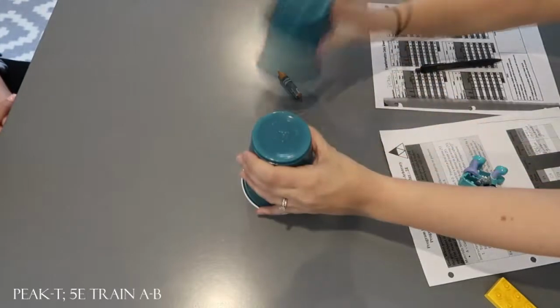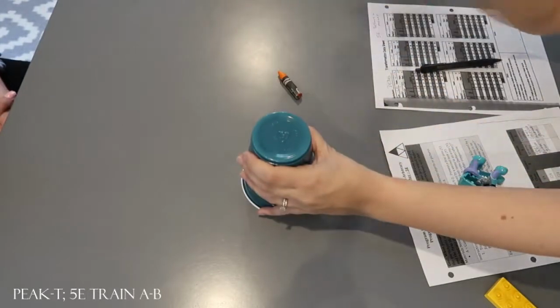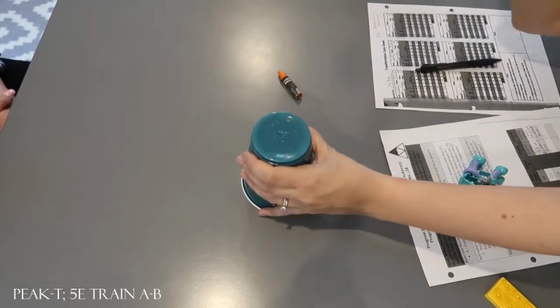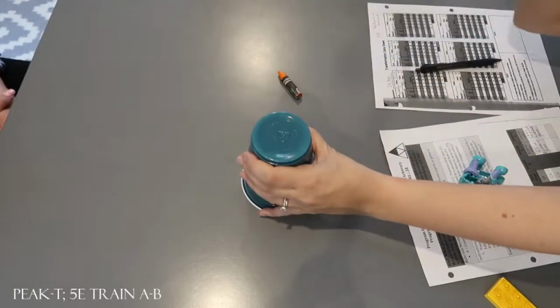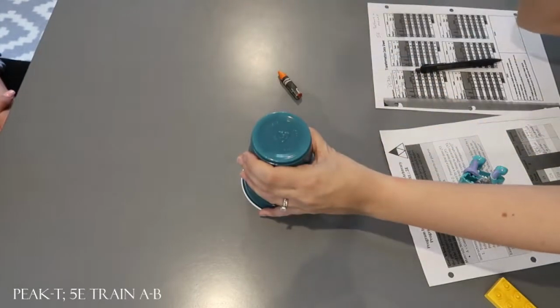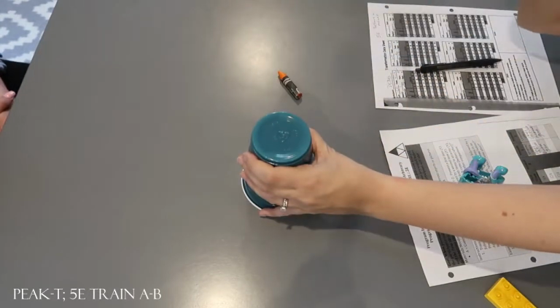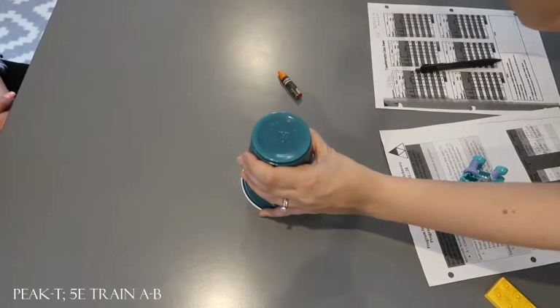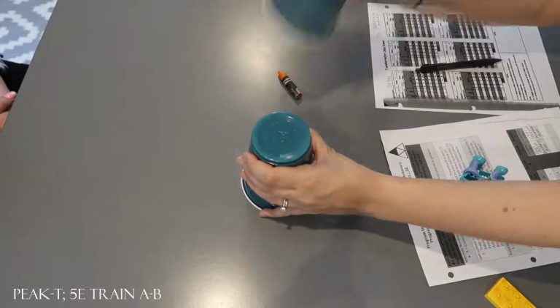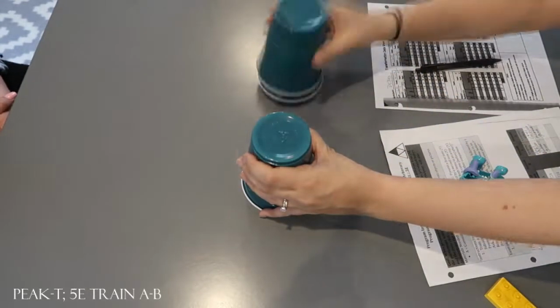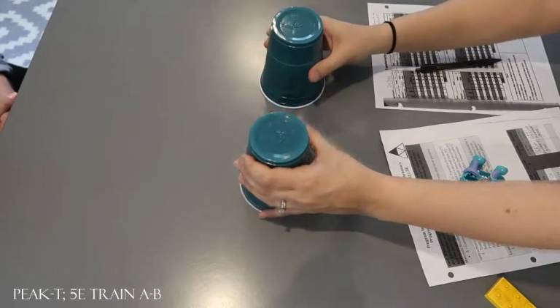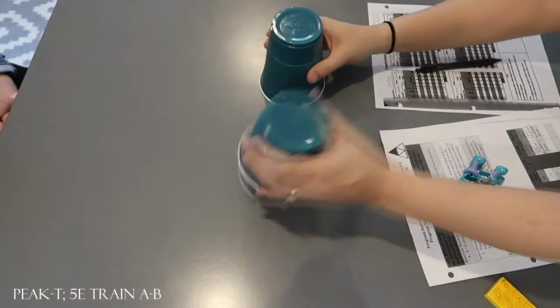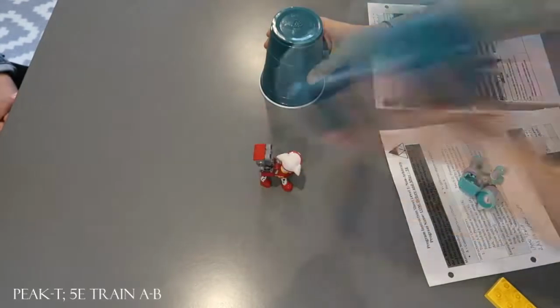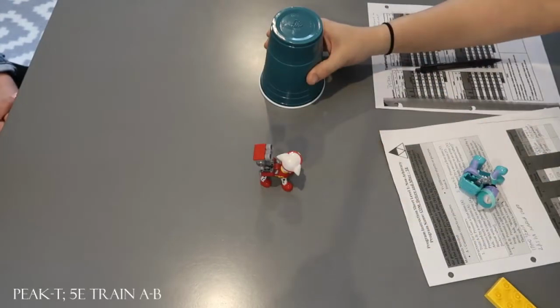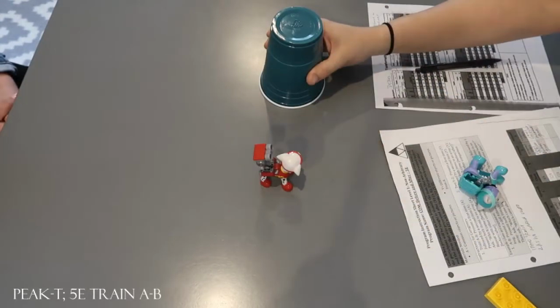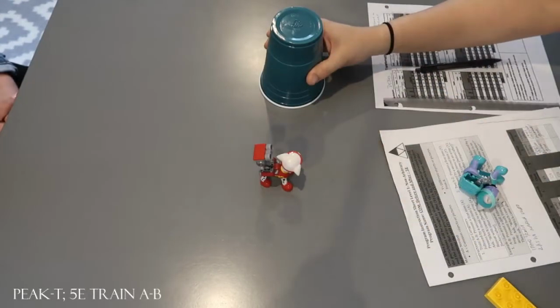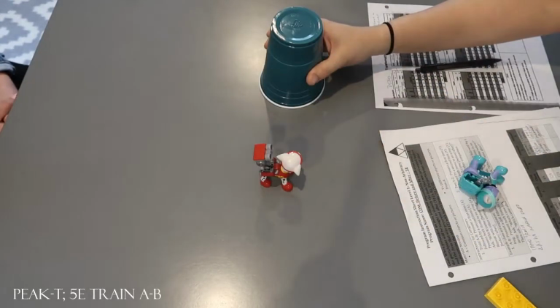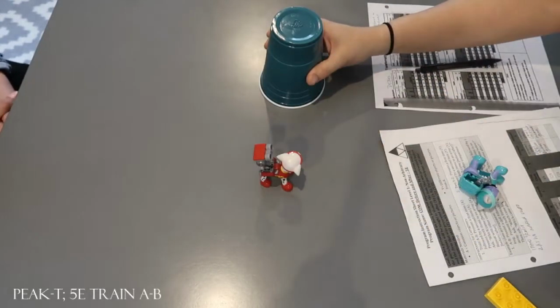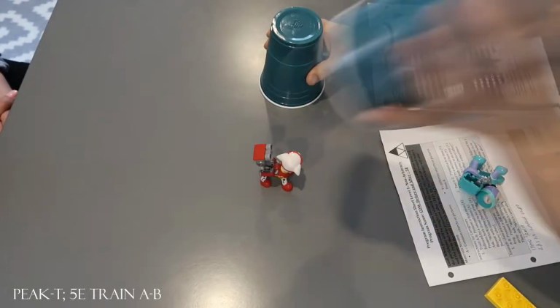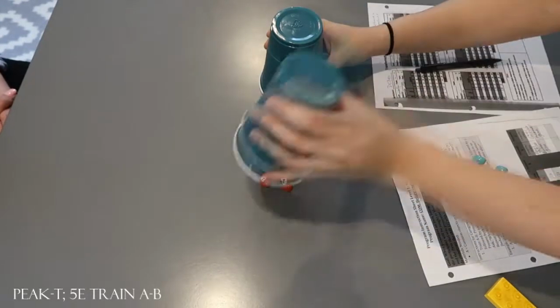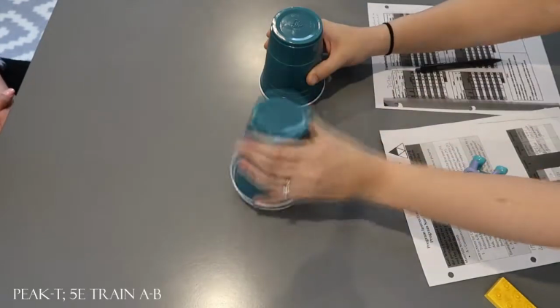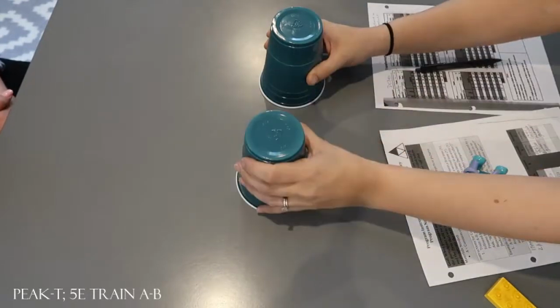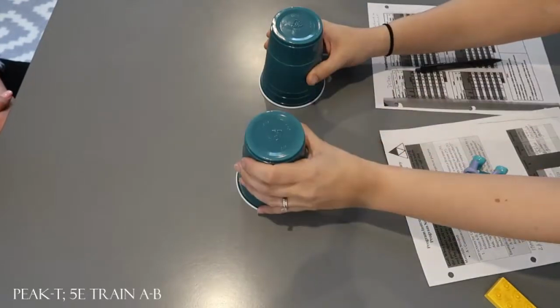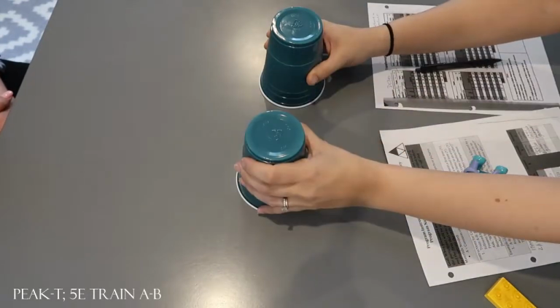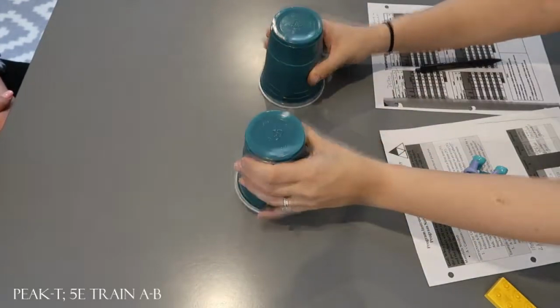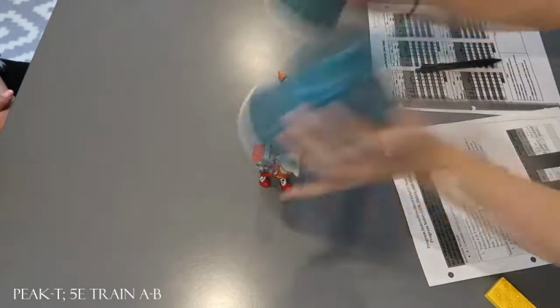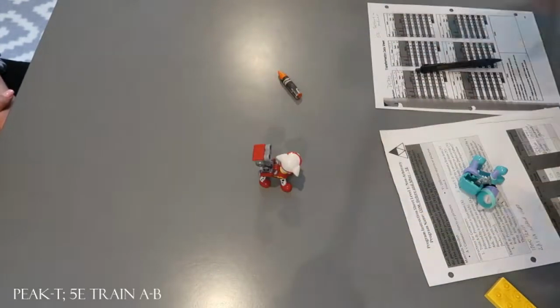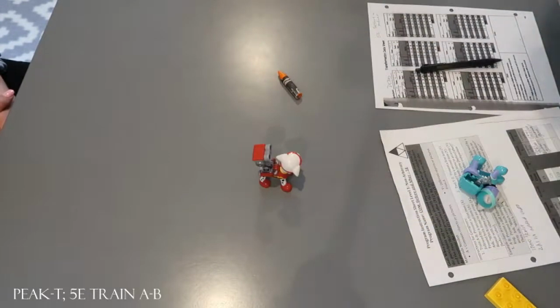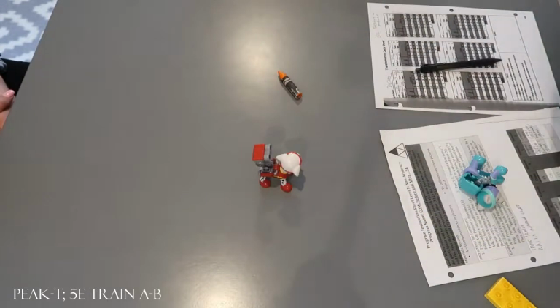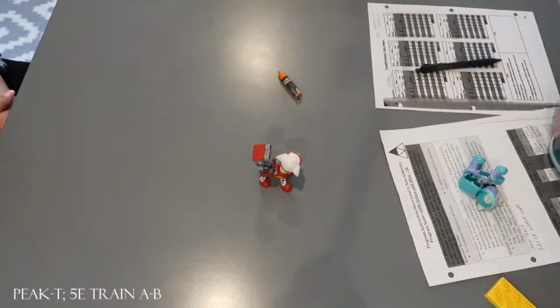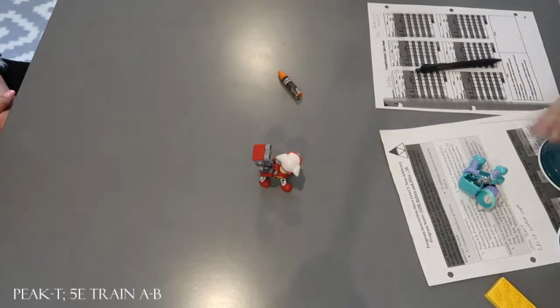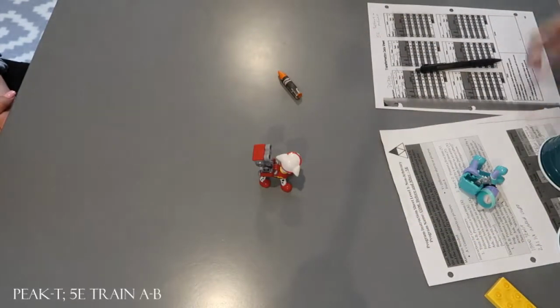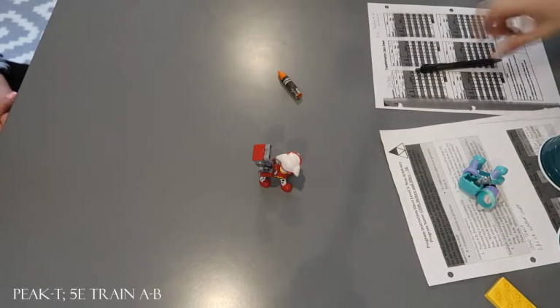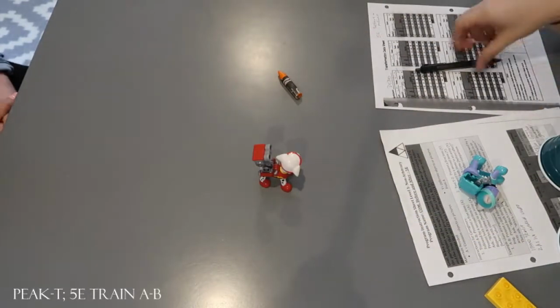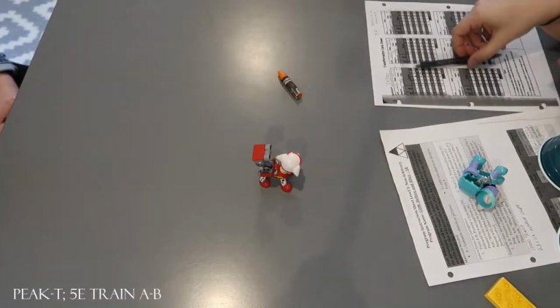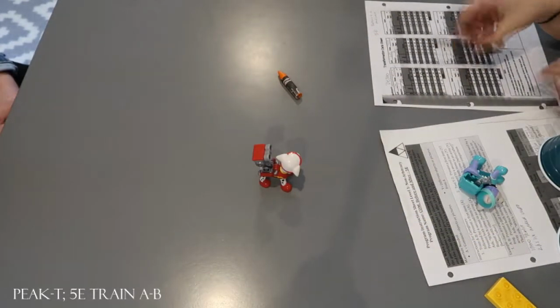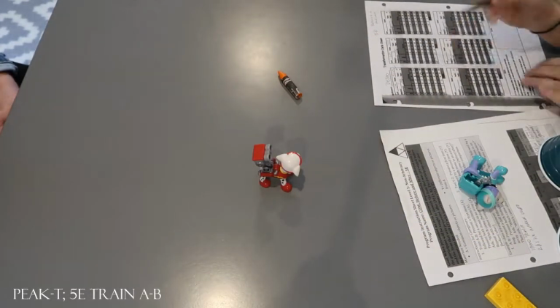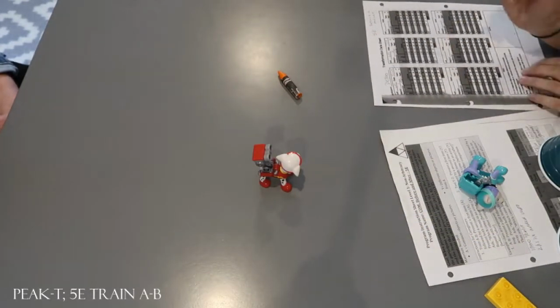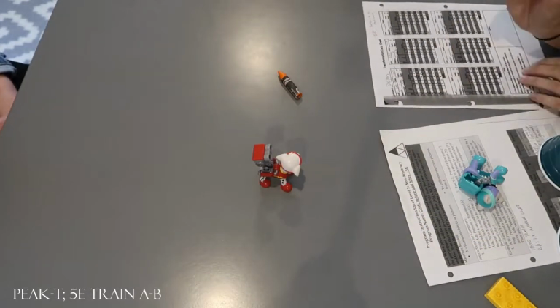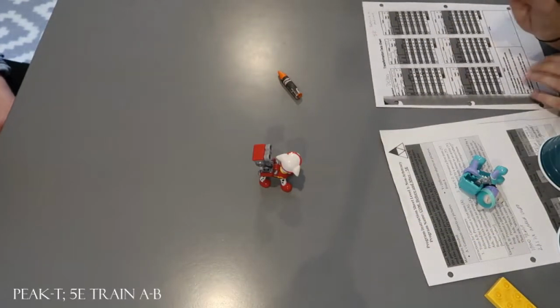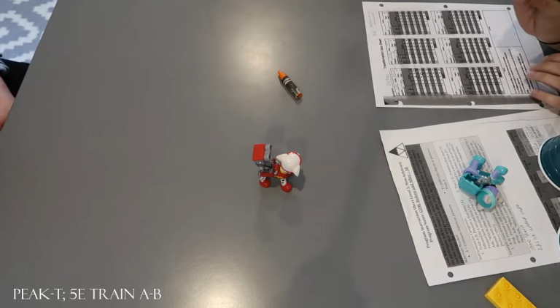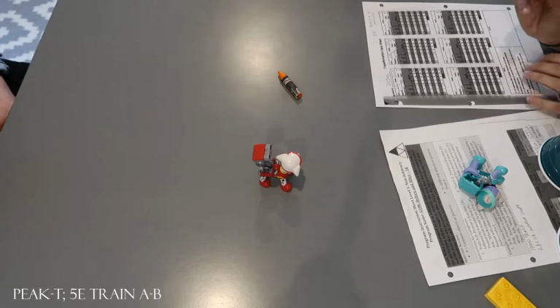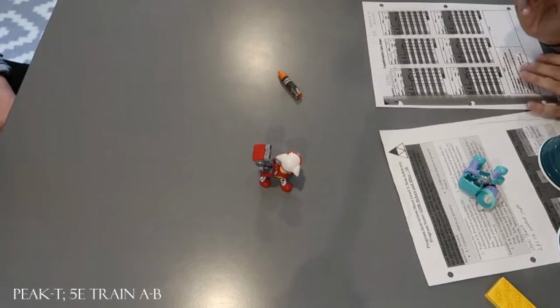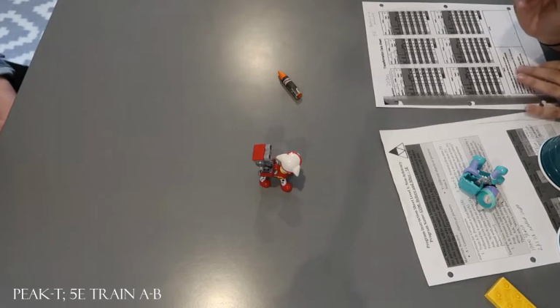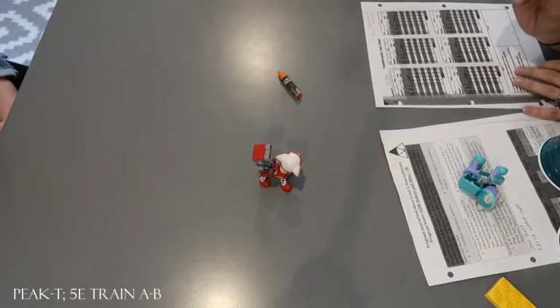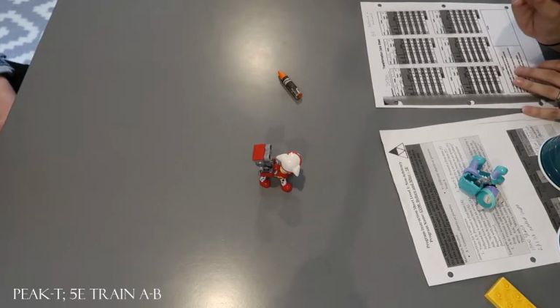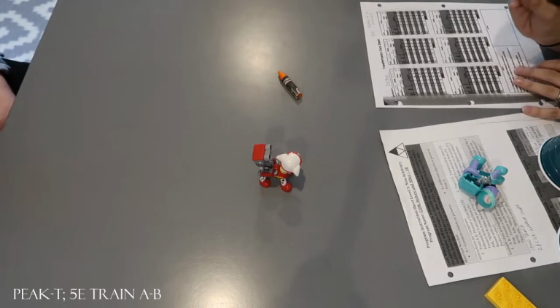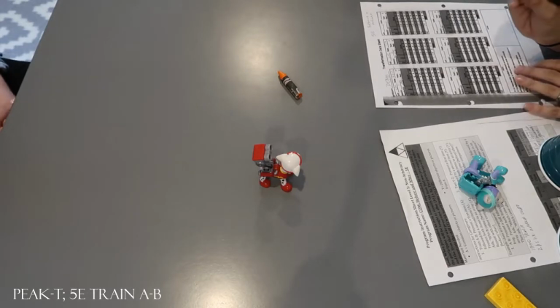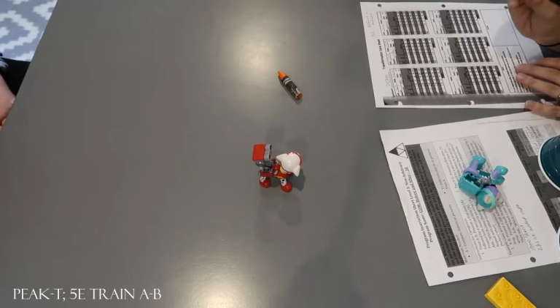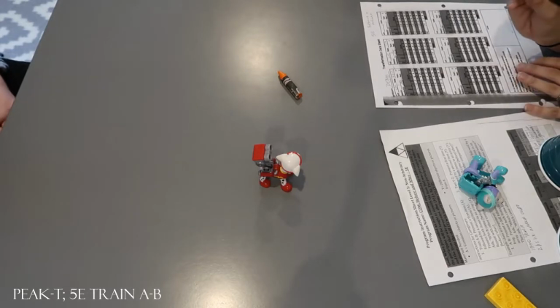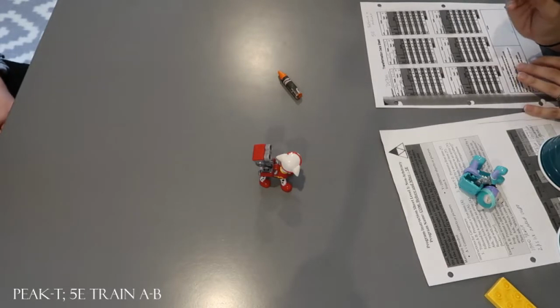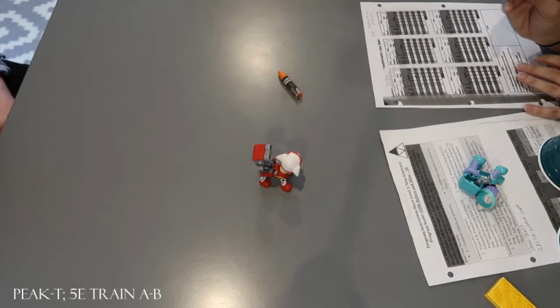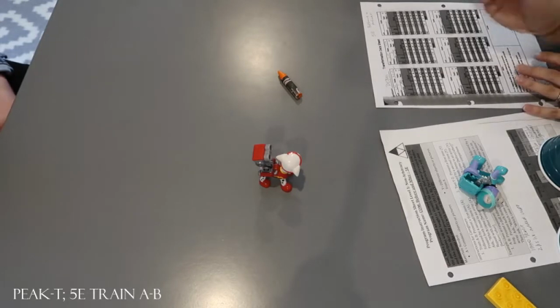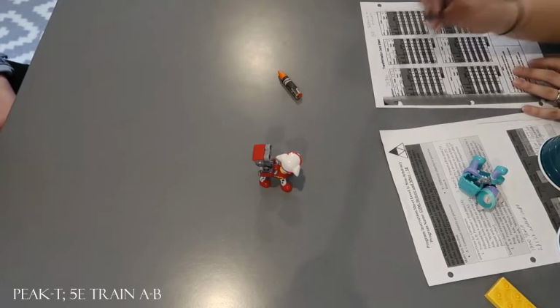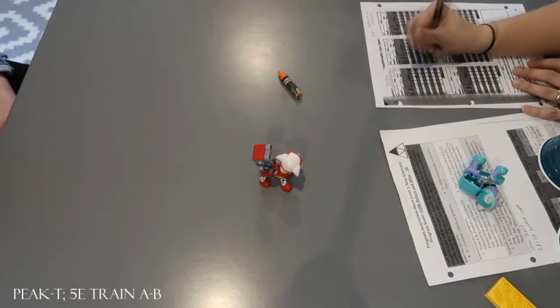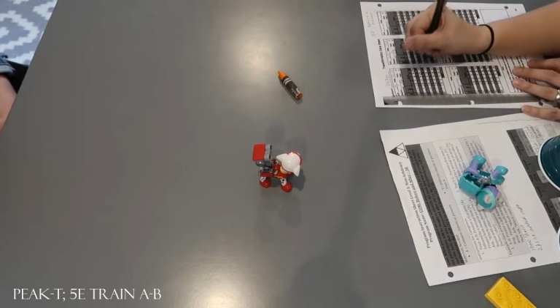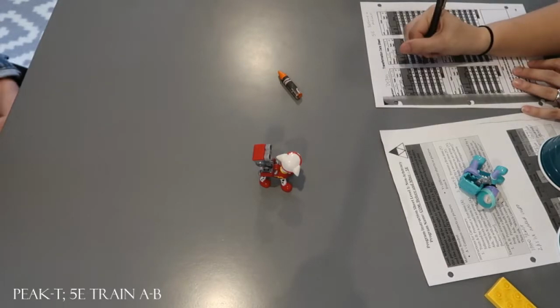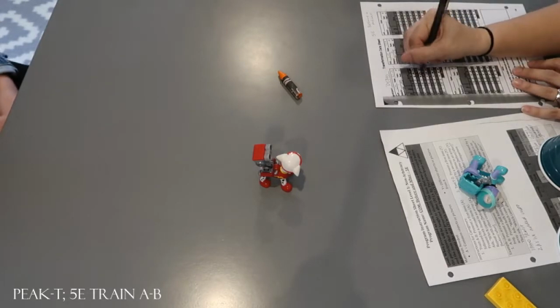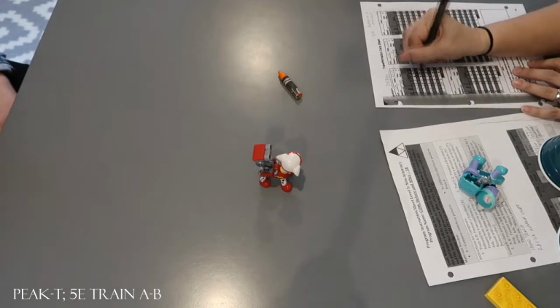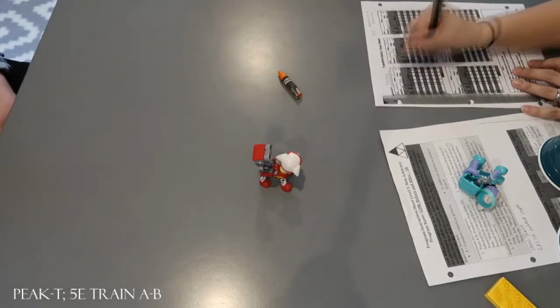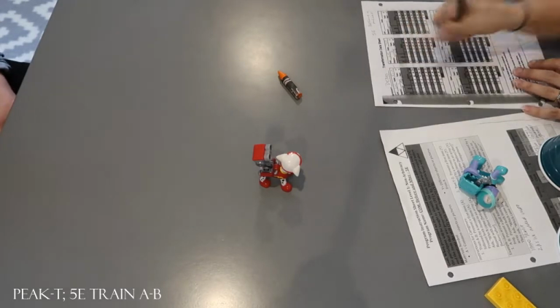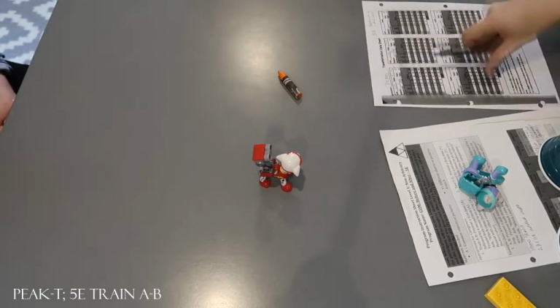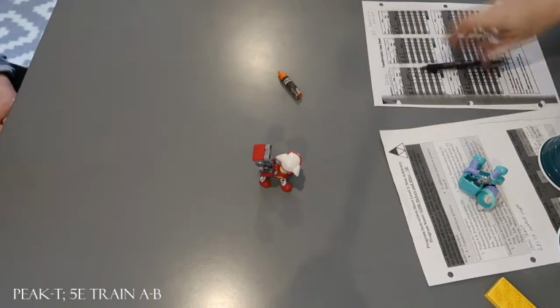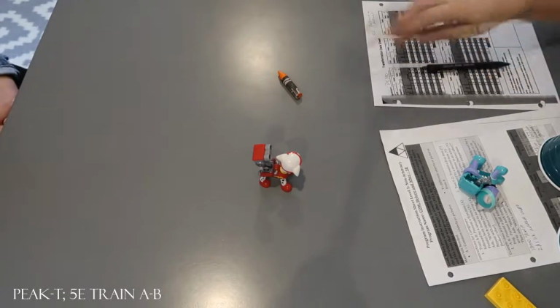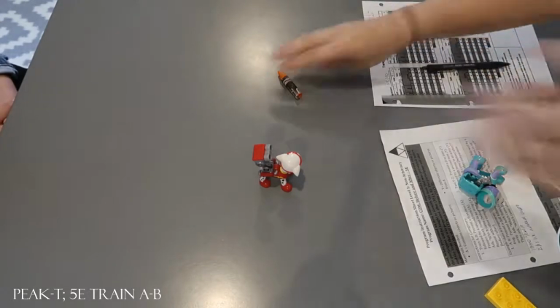What did you see before? Crayon. What did you see after? Marshall. Very nice.